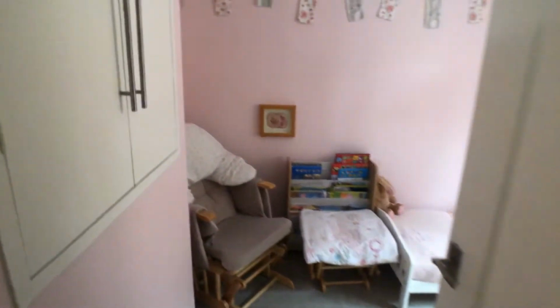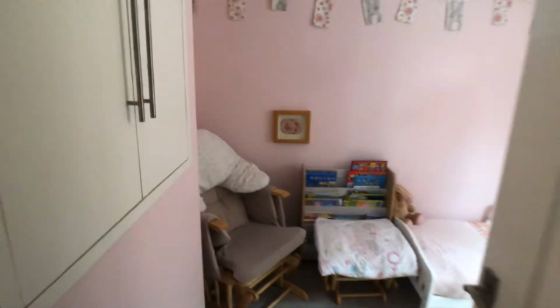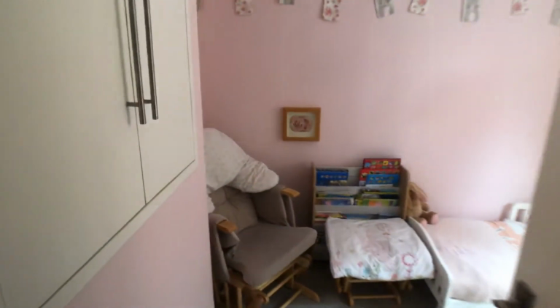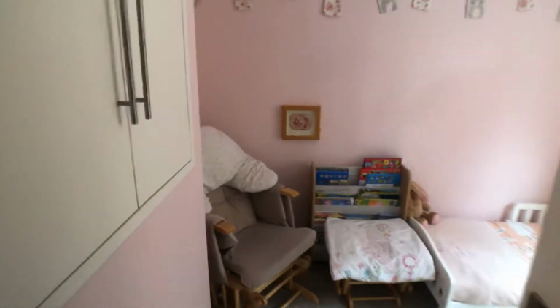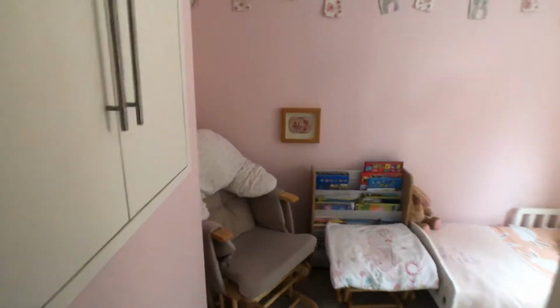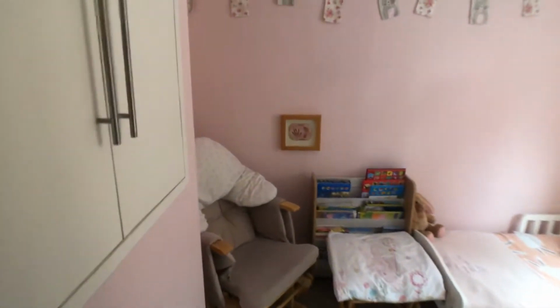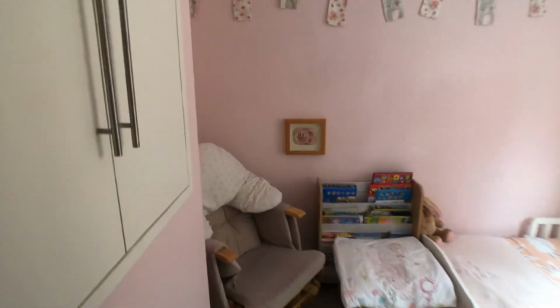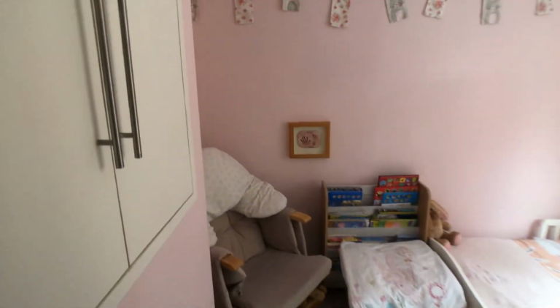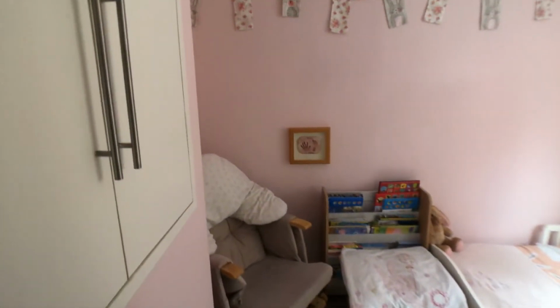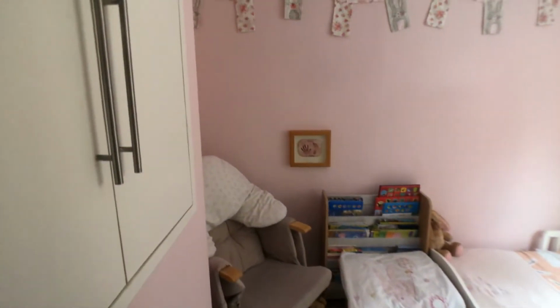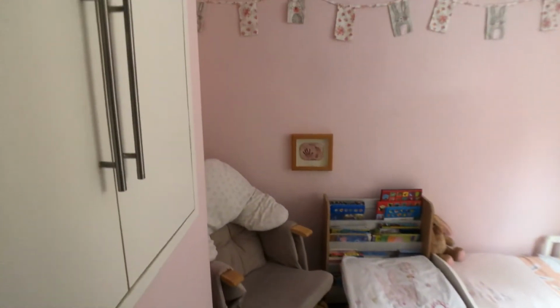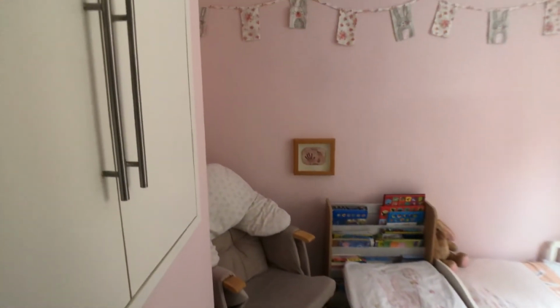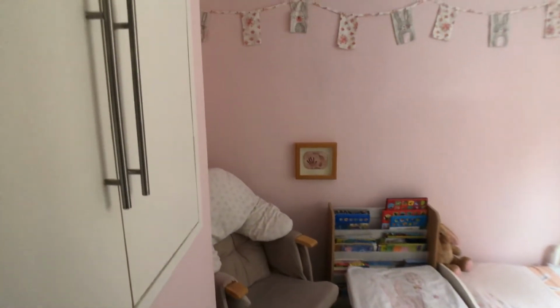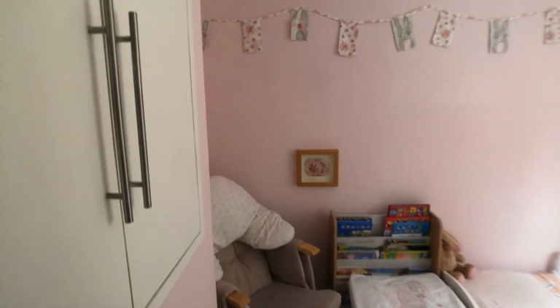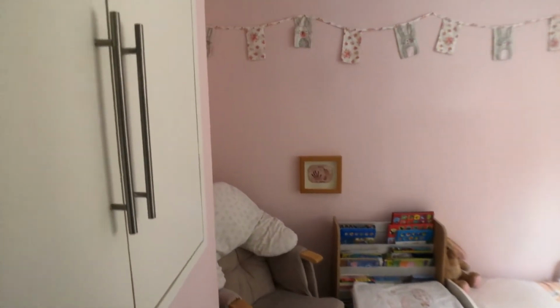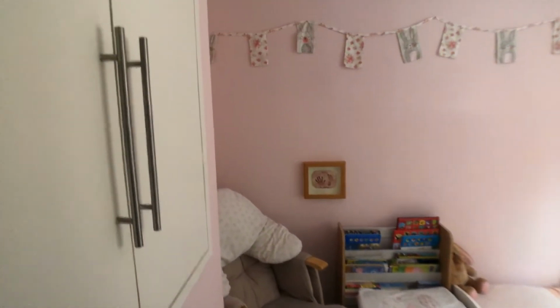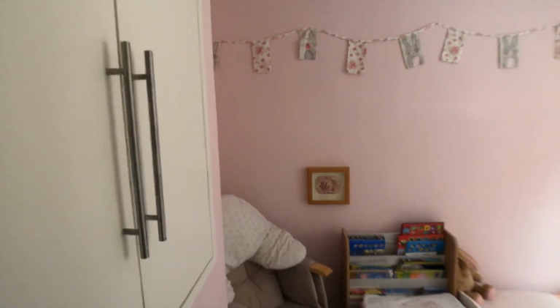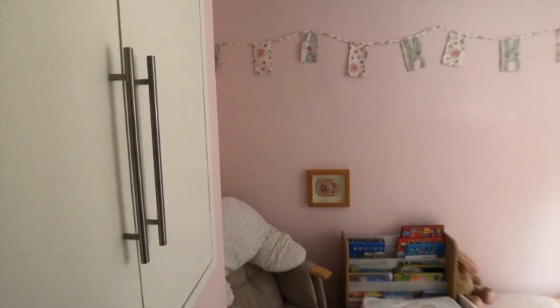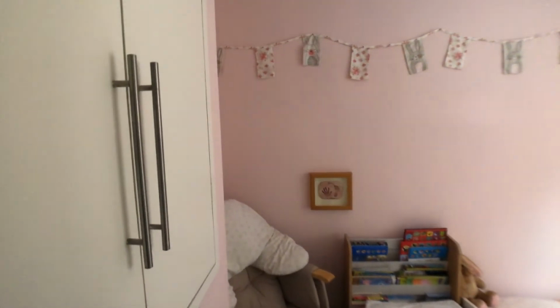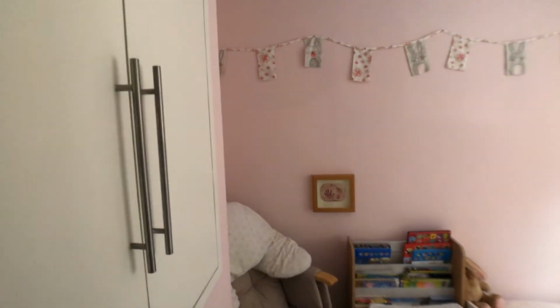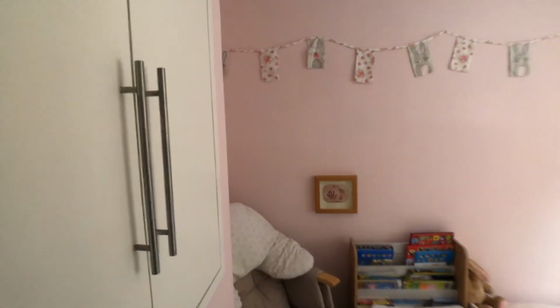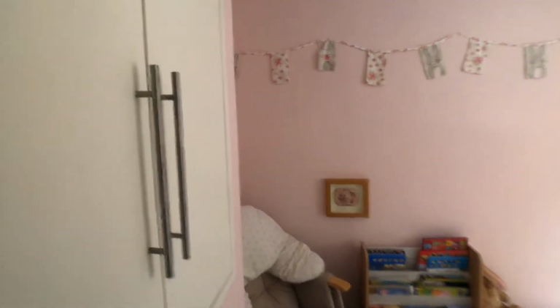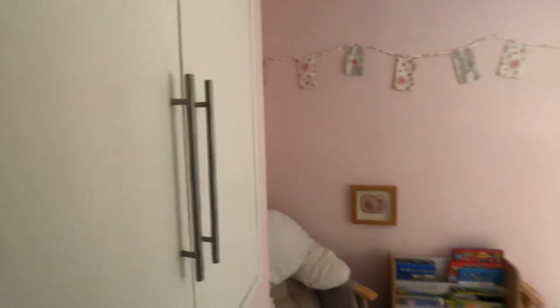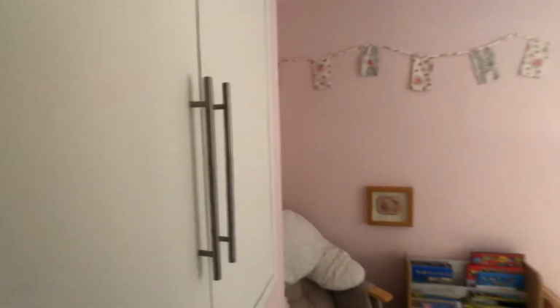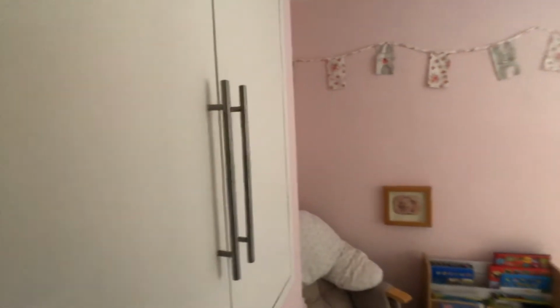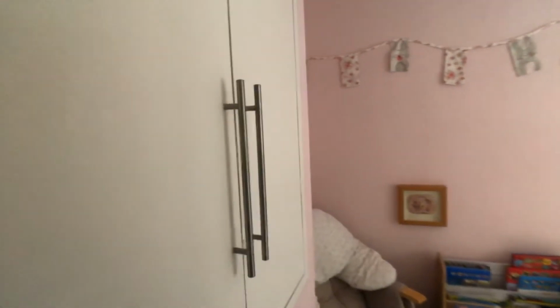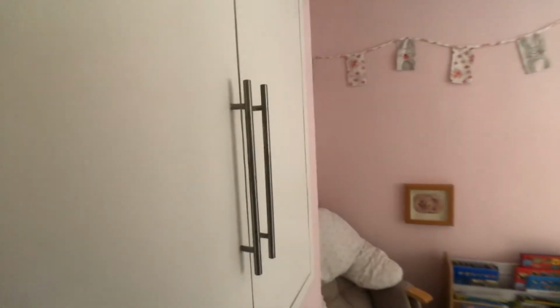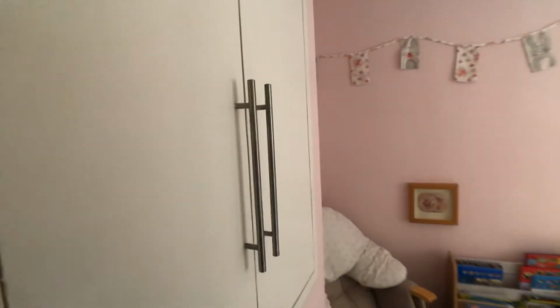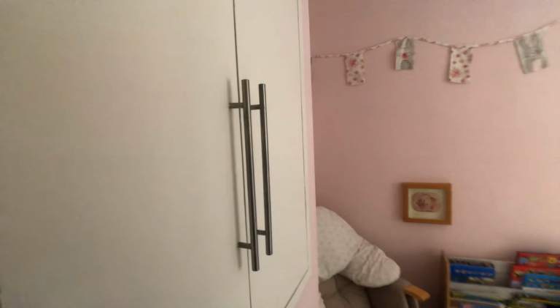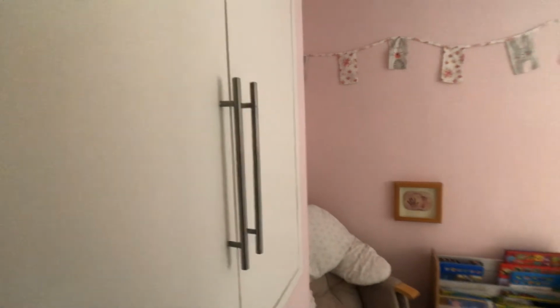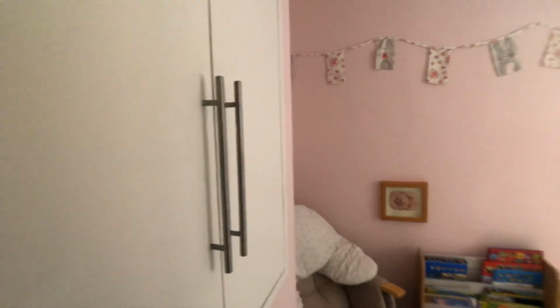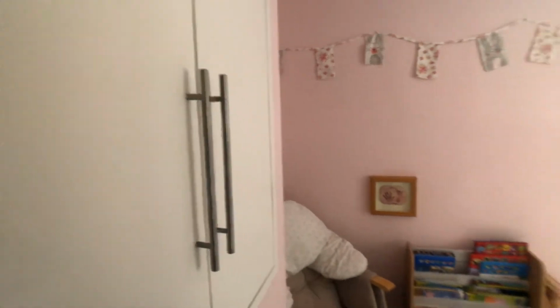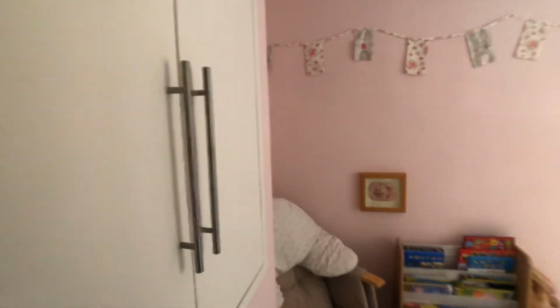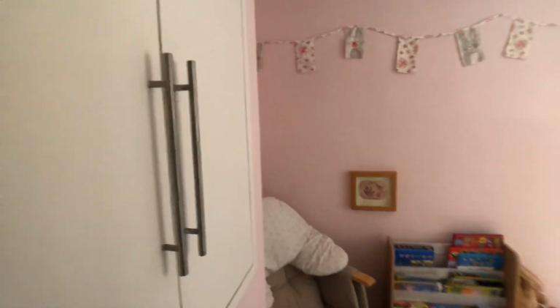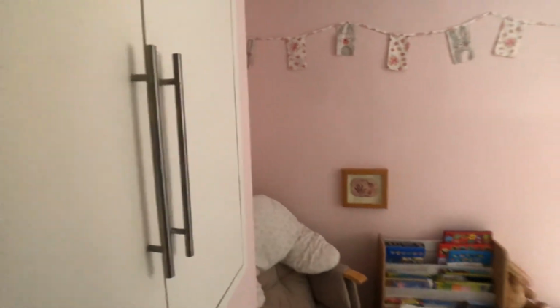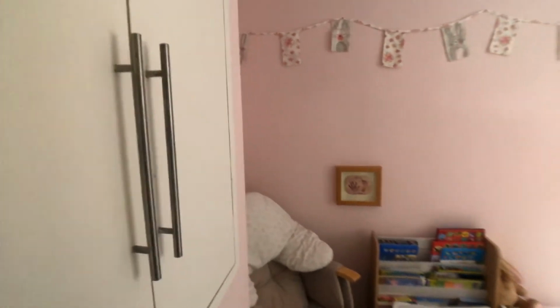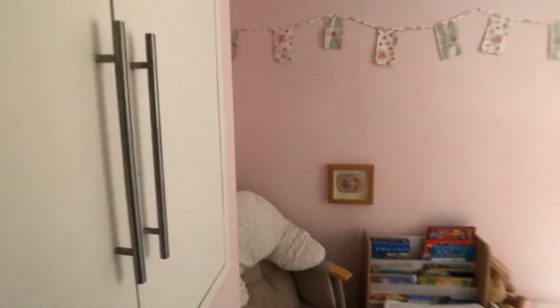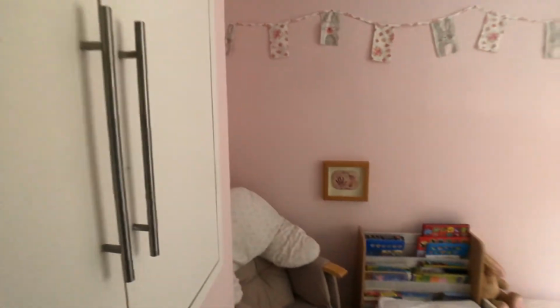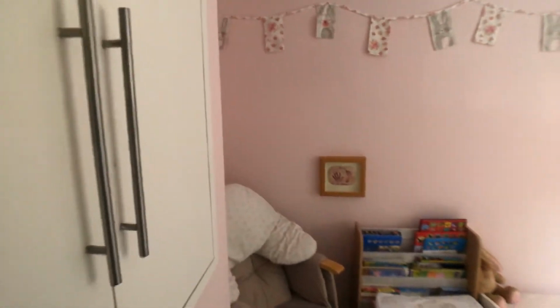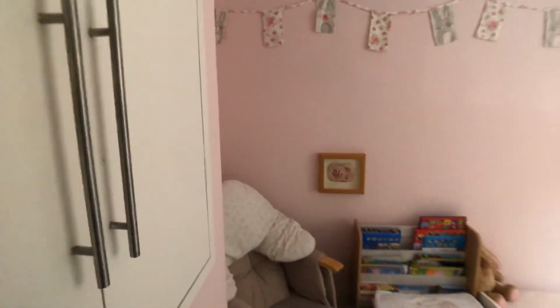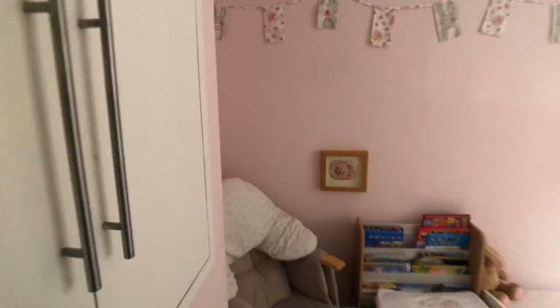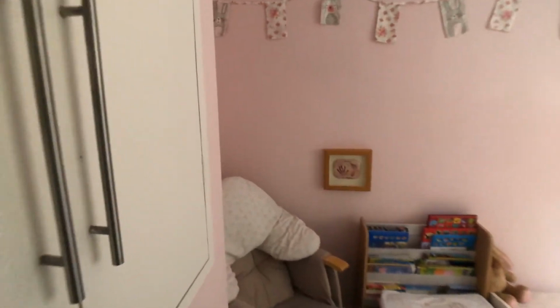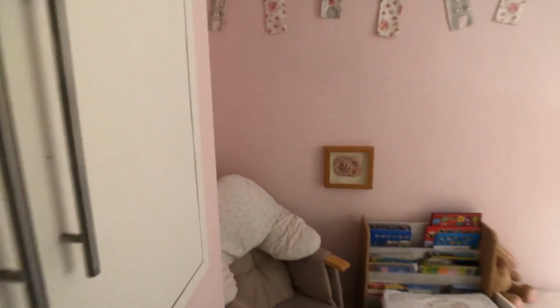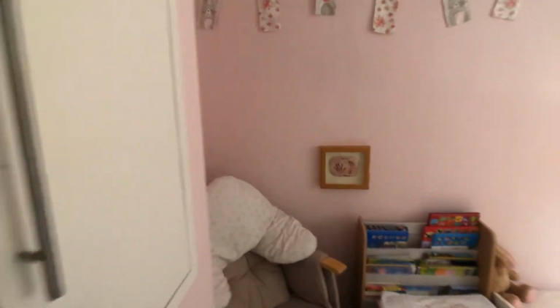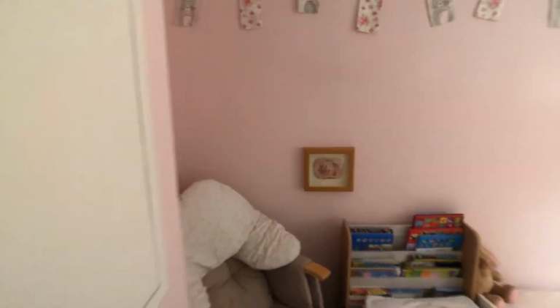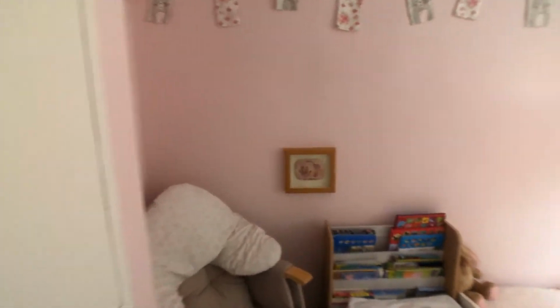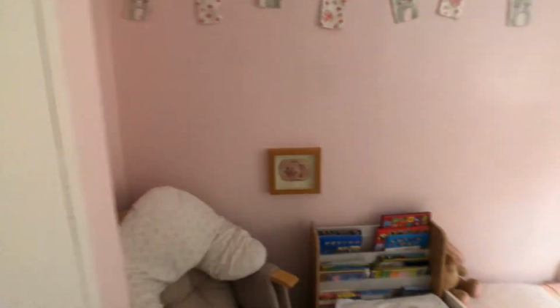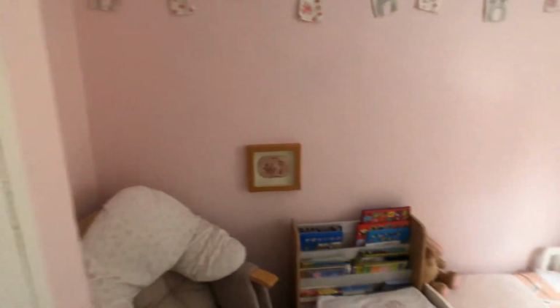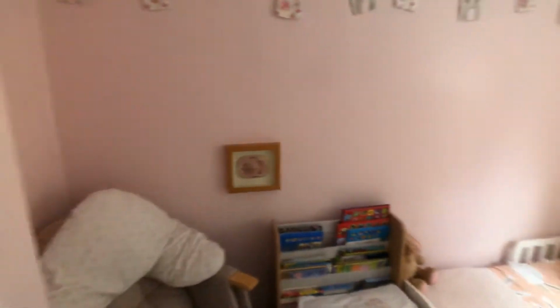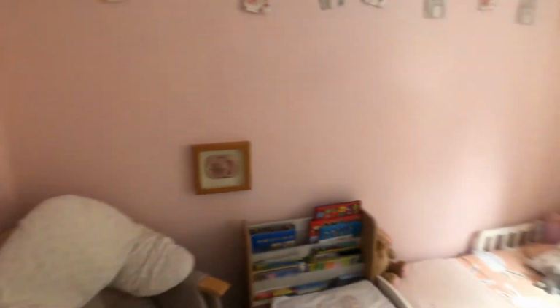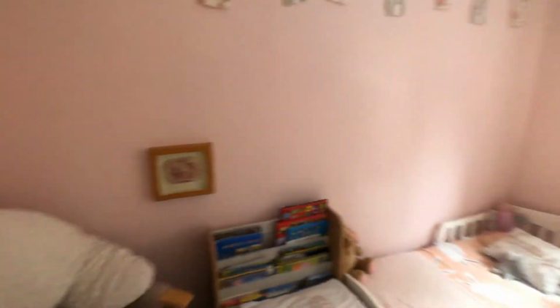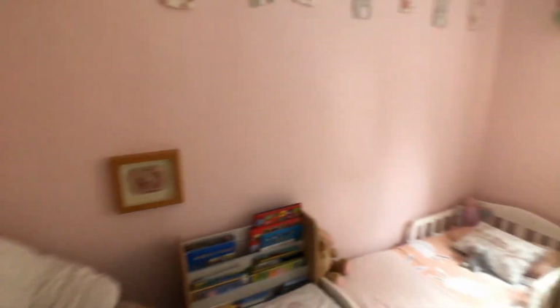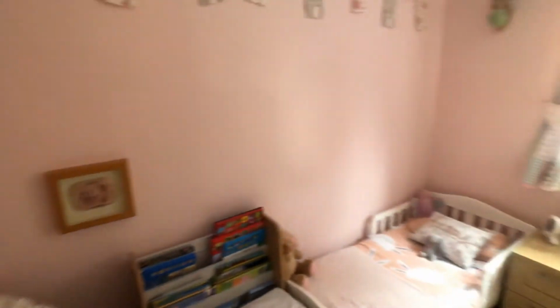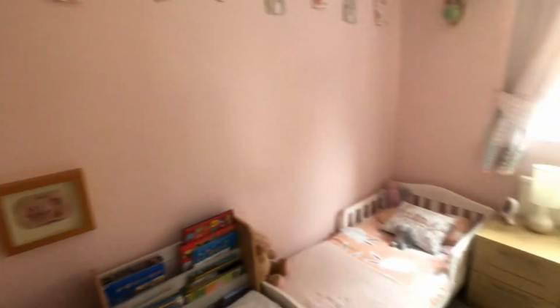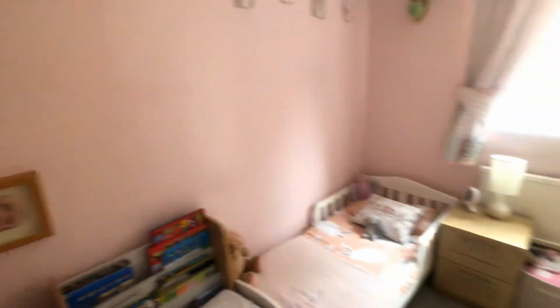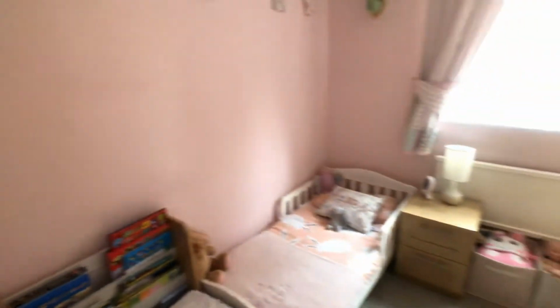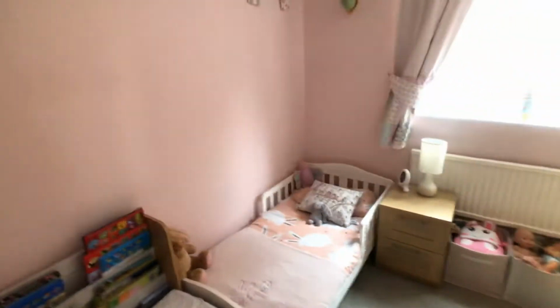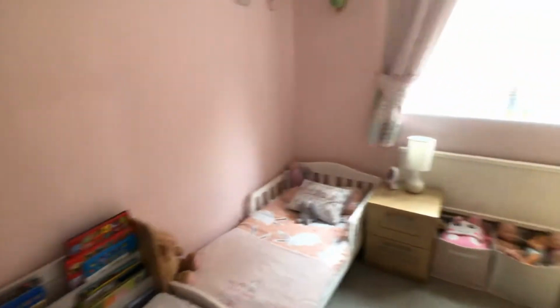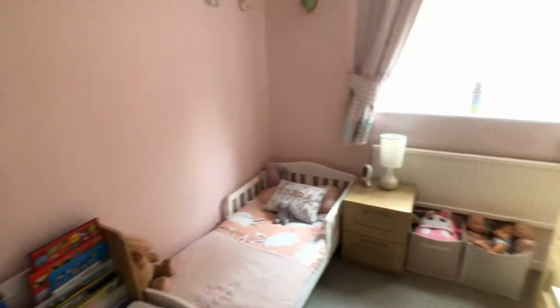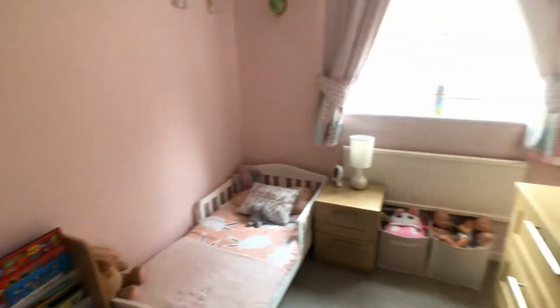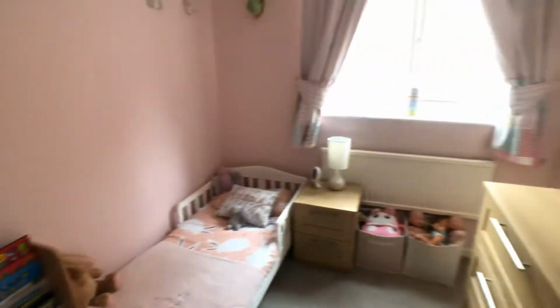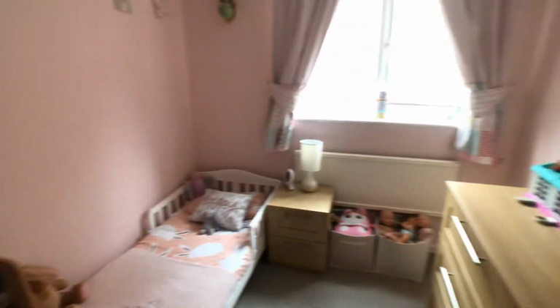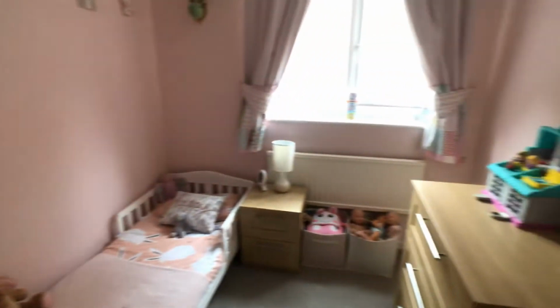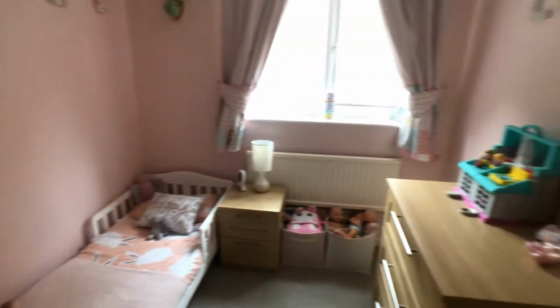This is bedroom number three, which has a useful double storage cupboard over the stairs bulkhead.